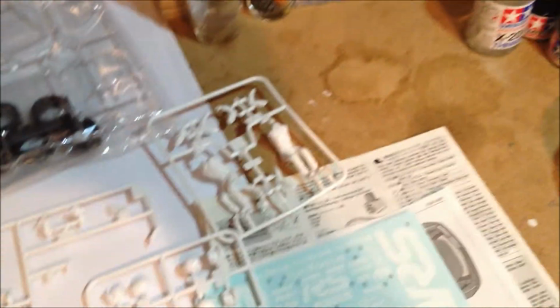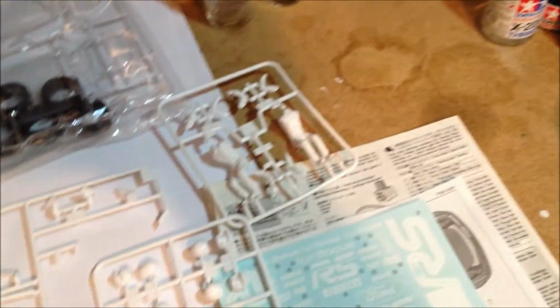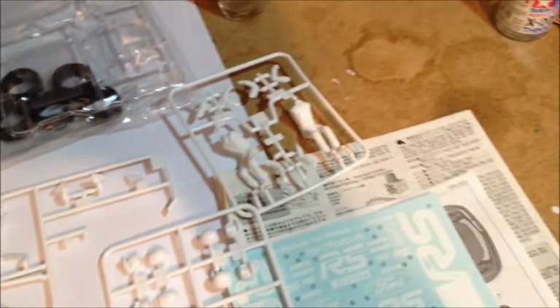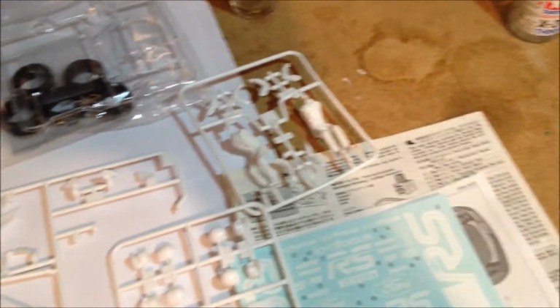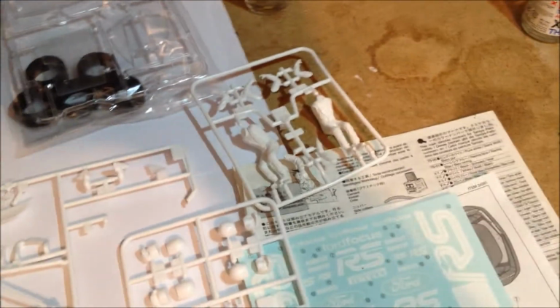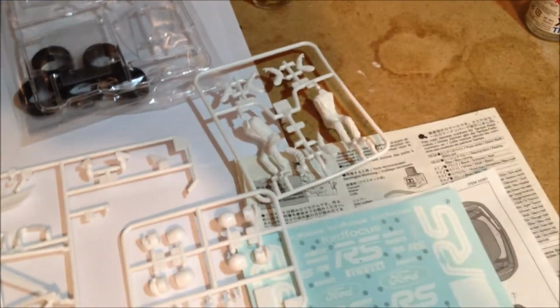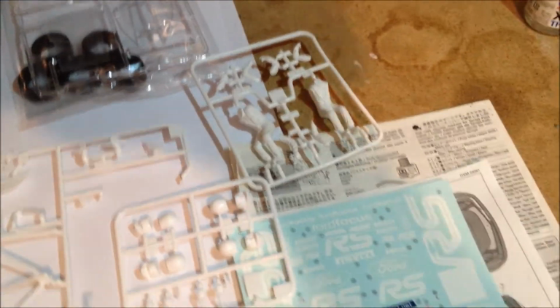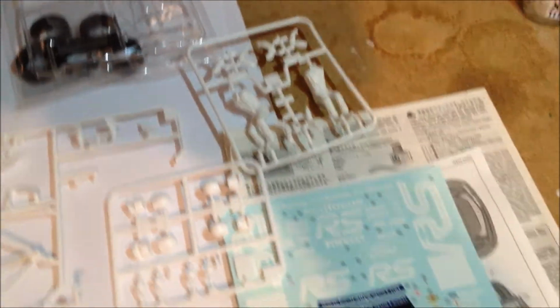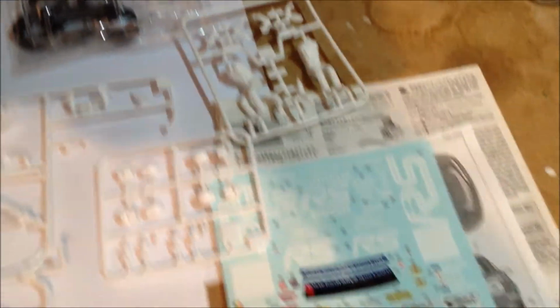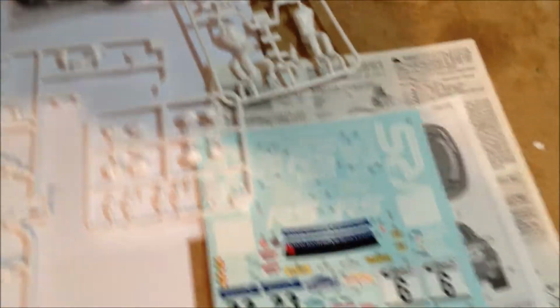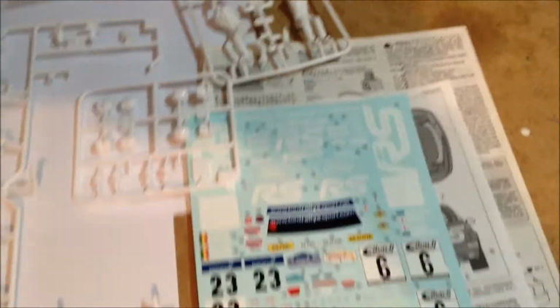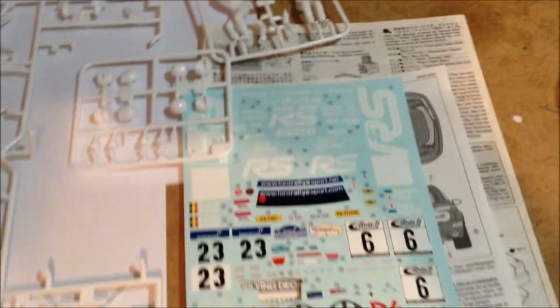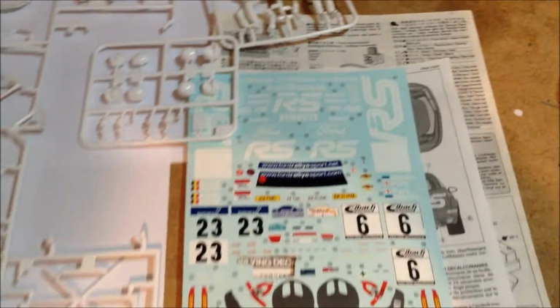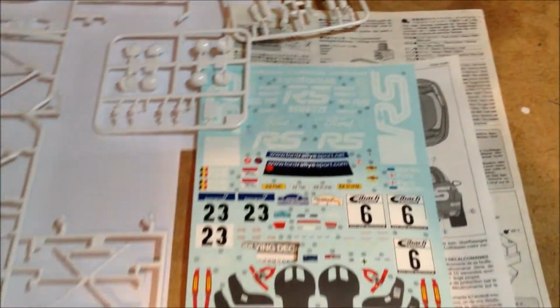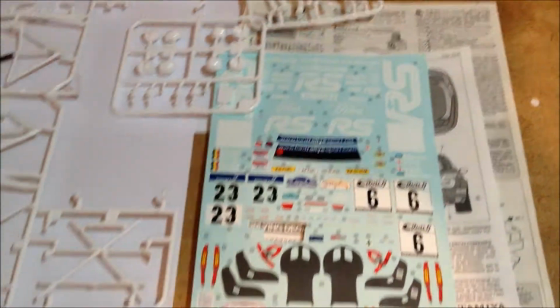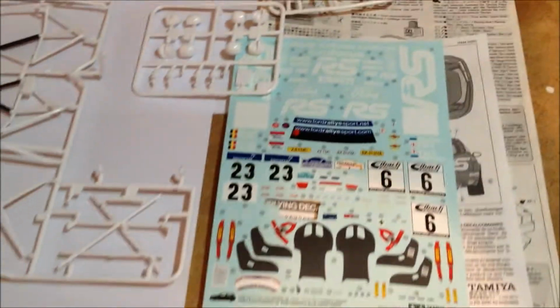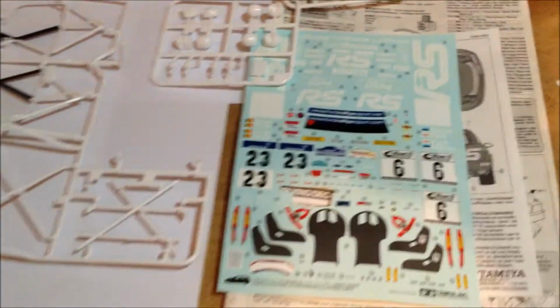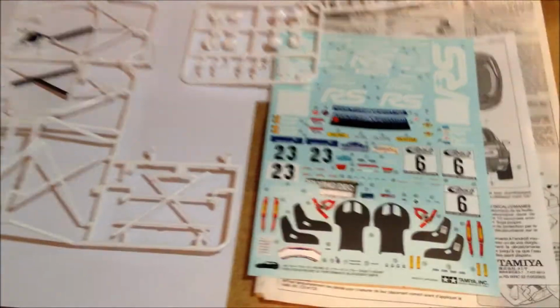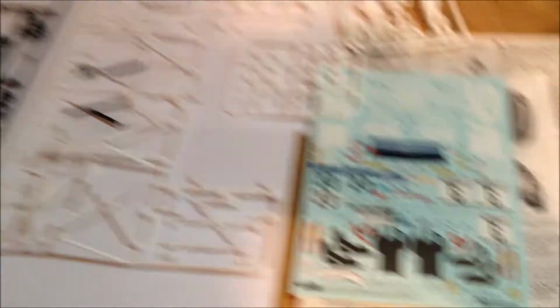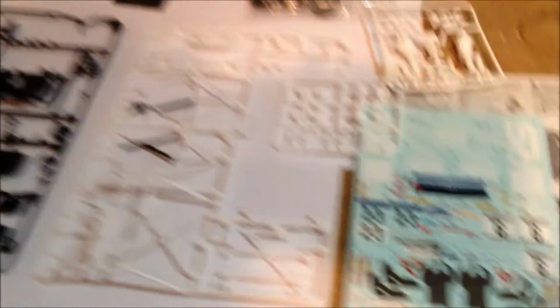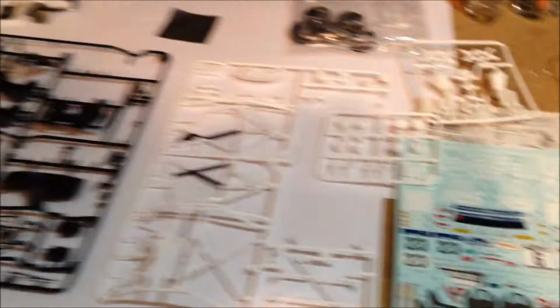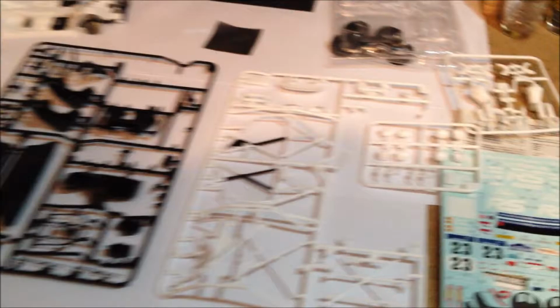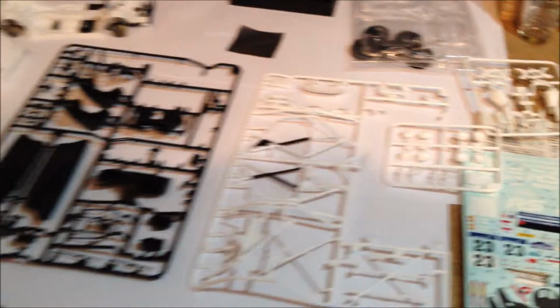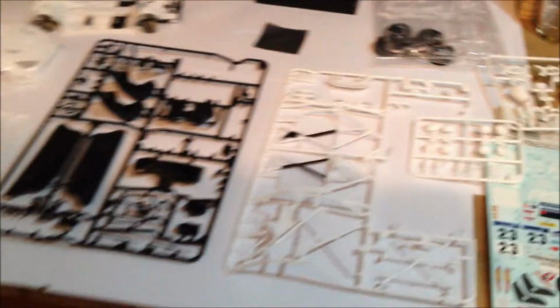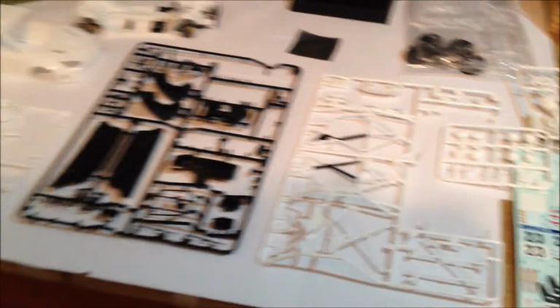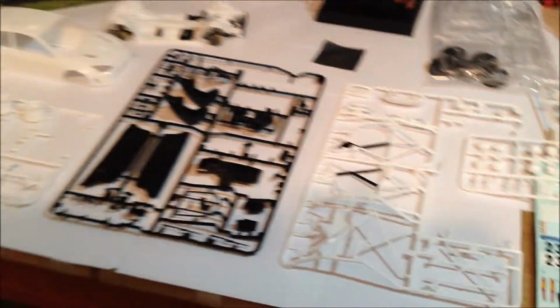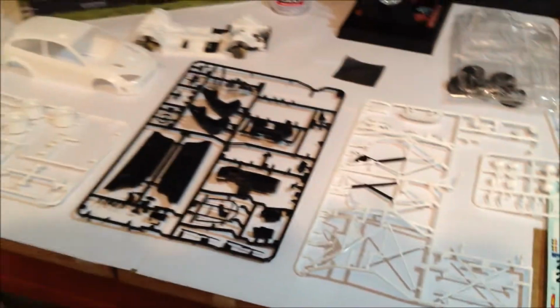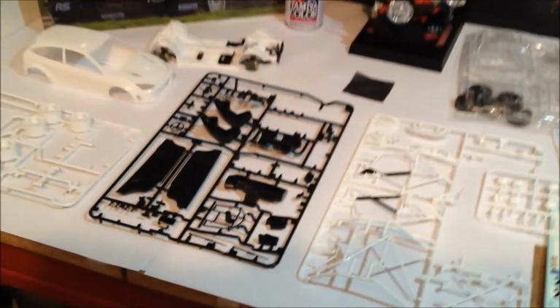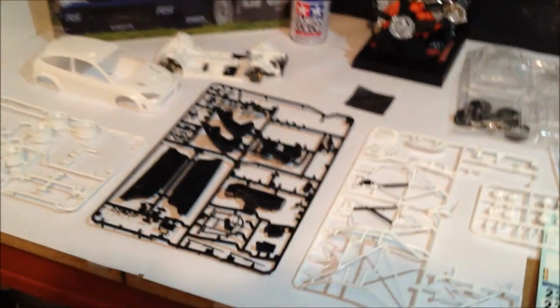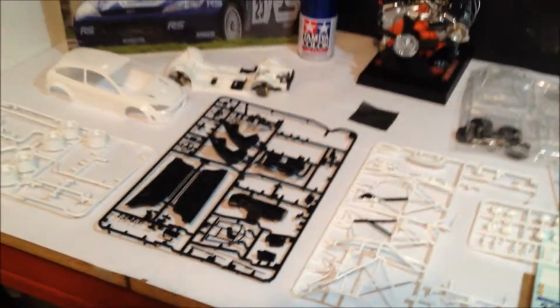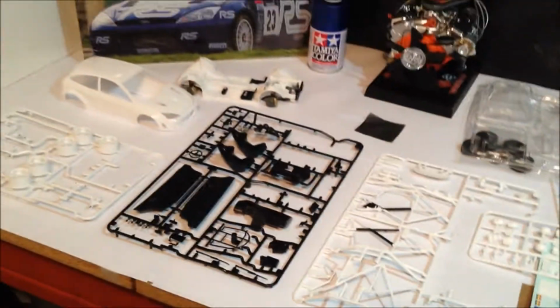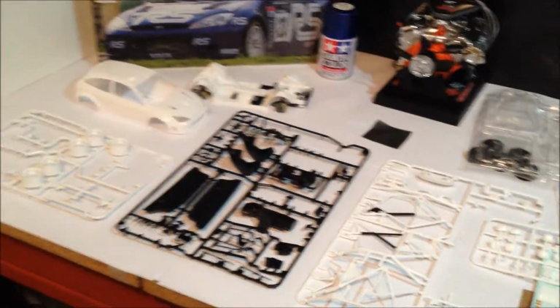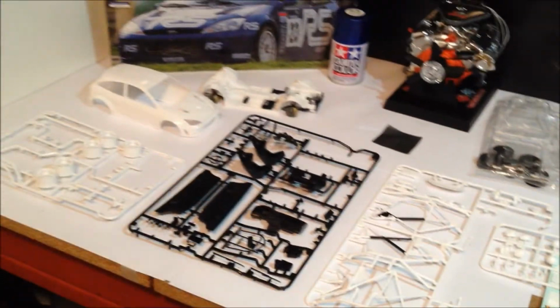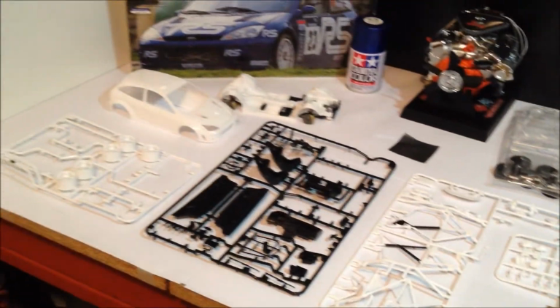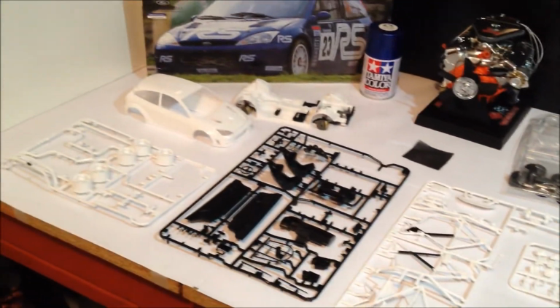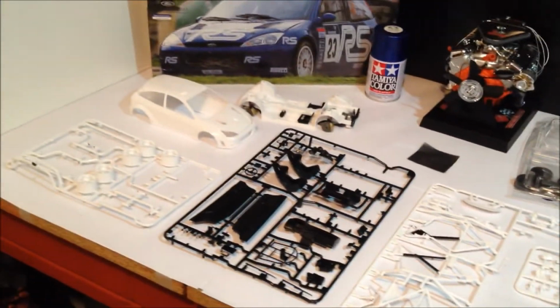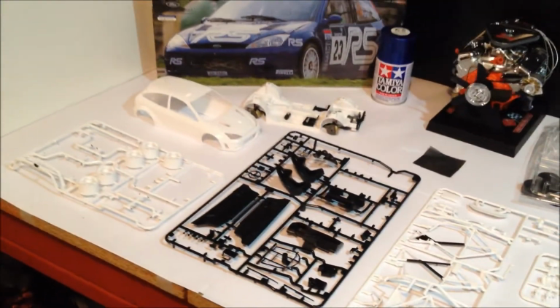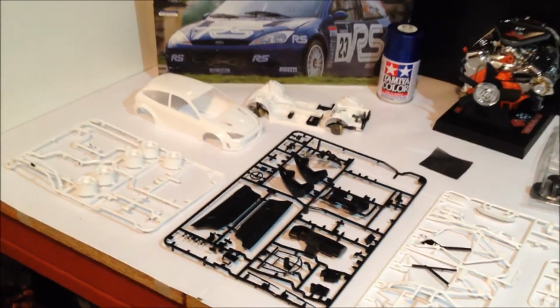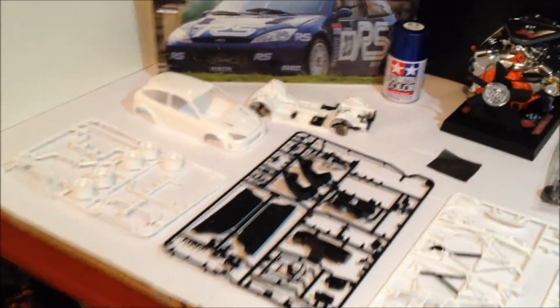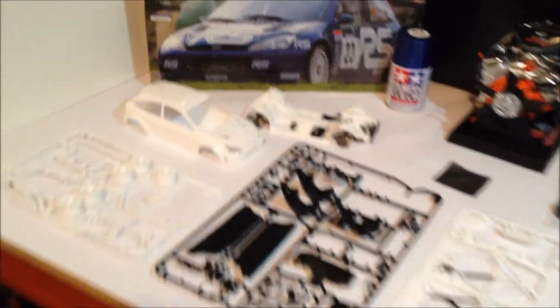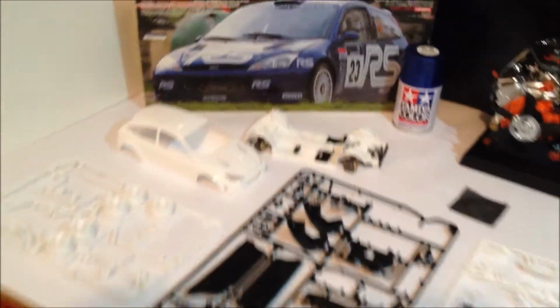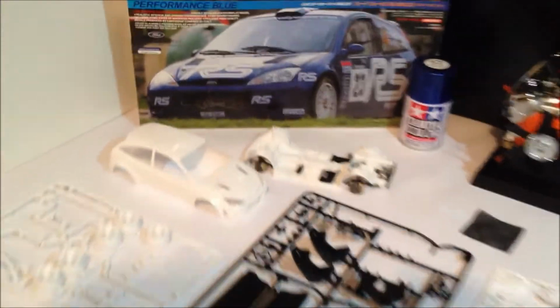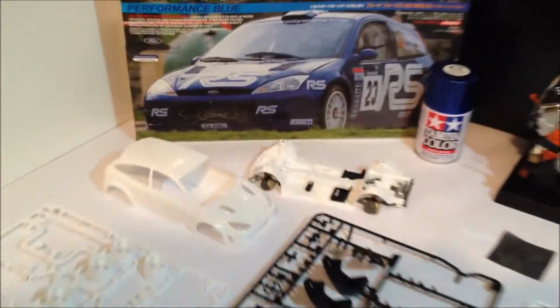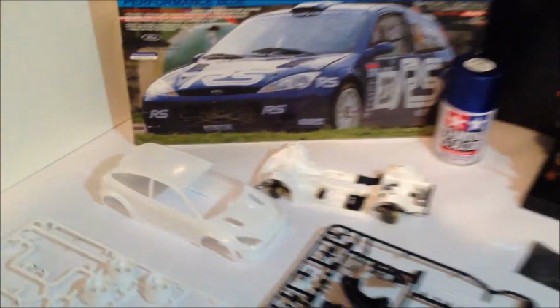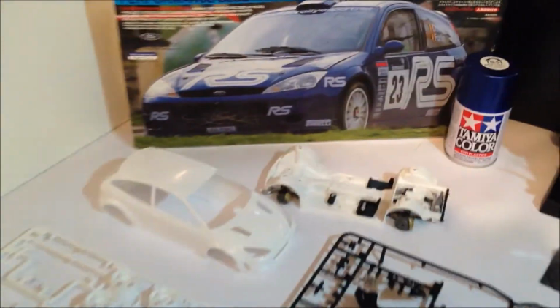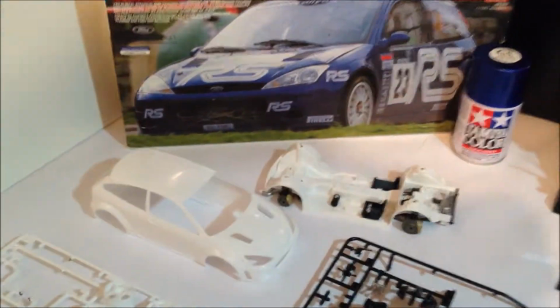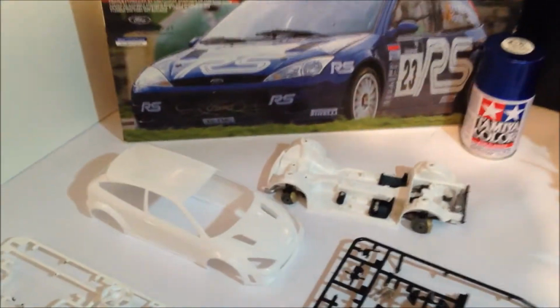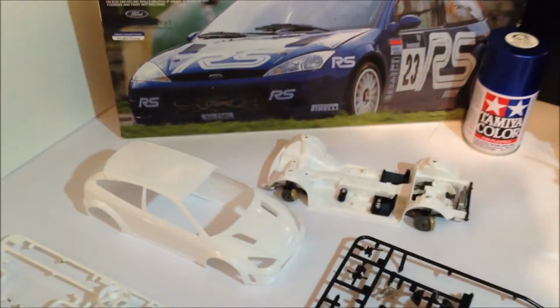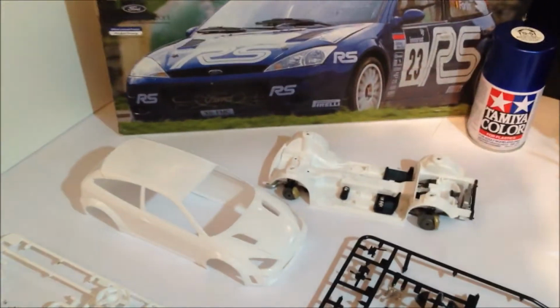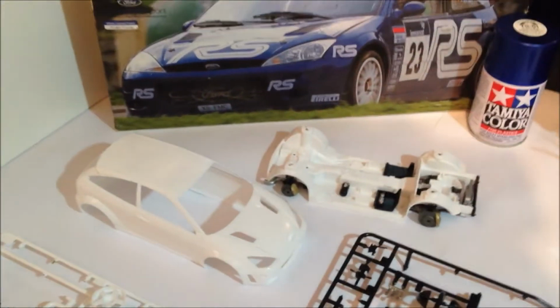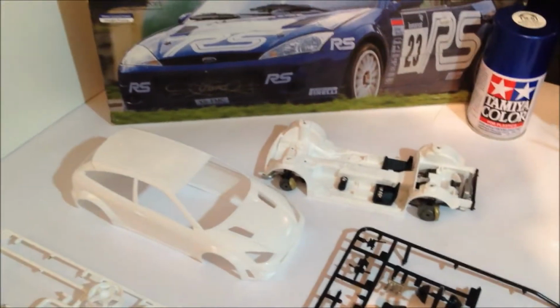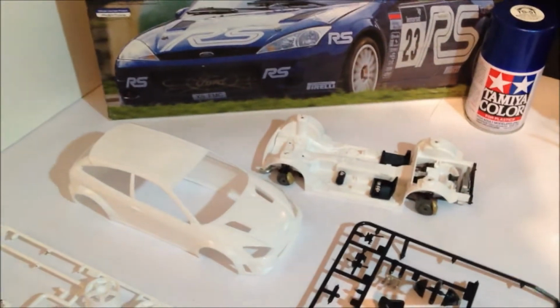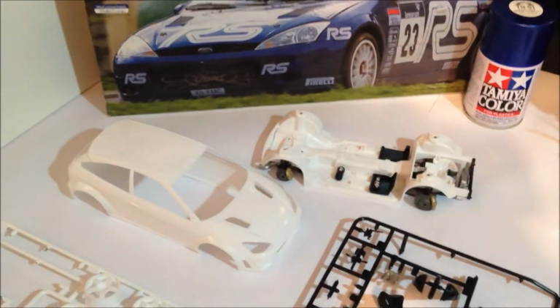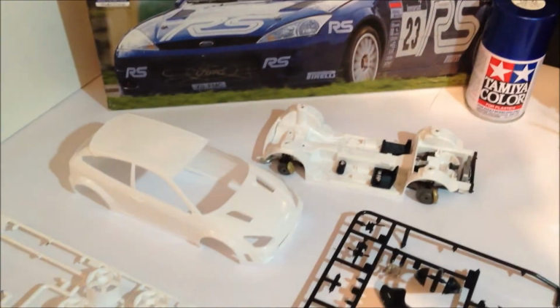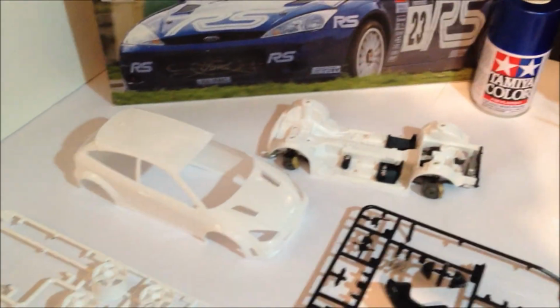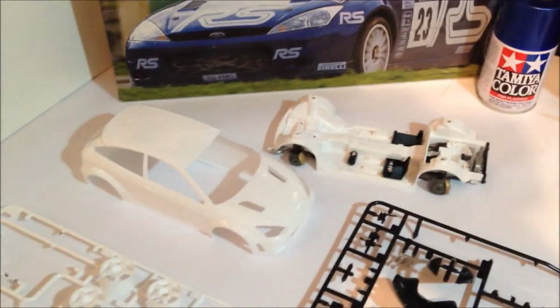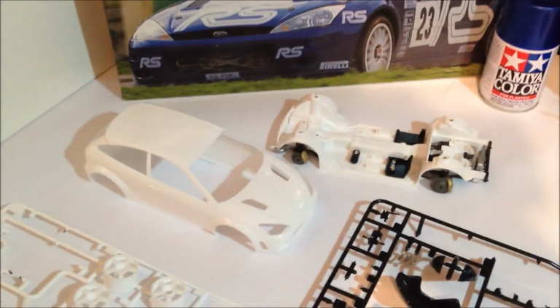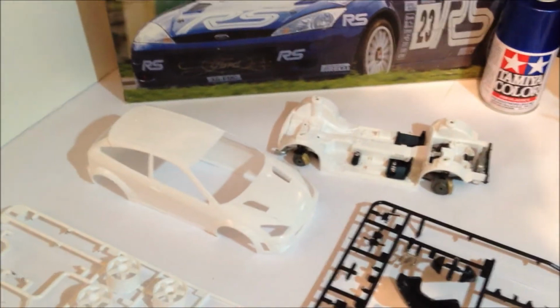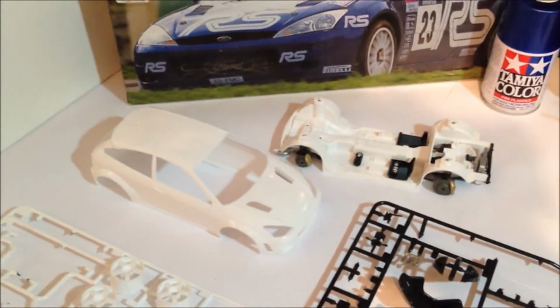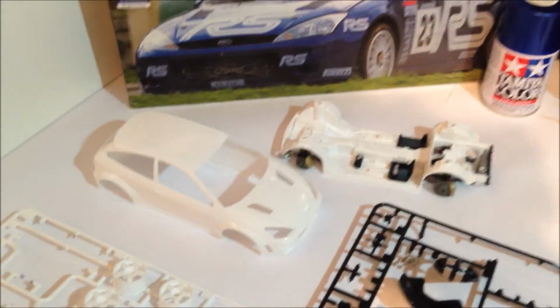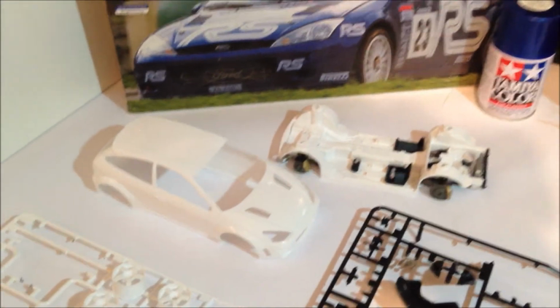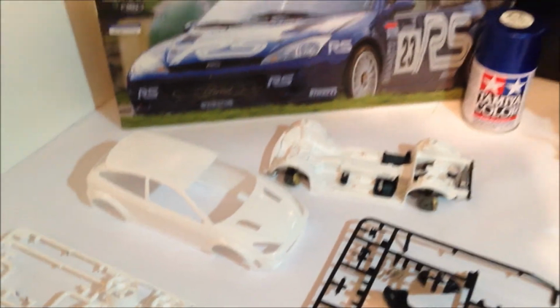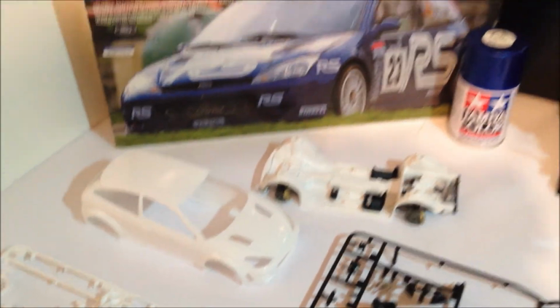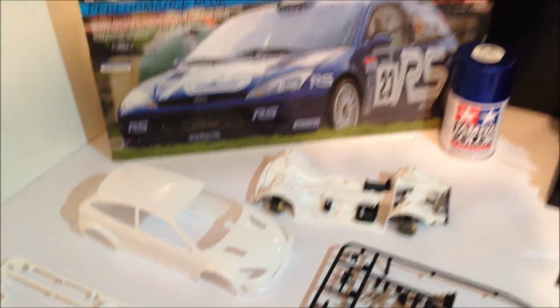Even got the helmets and the faces. That's about it guys, quick update. I'll do another one once I've sprayed the body and get into the decals.